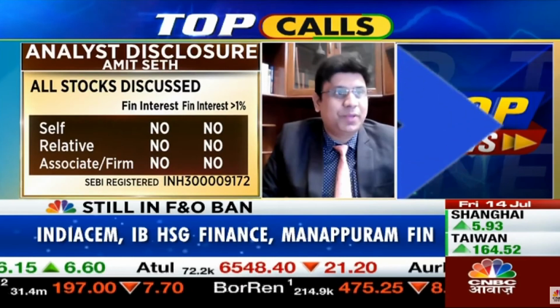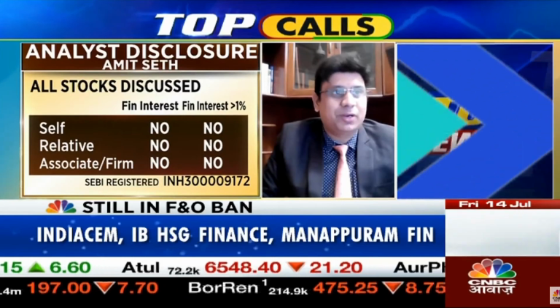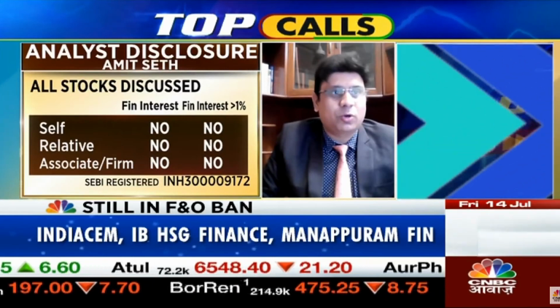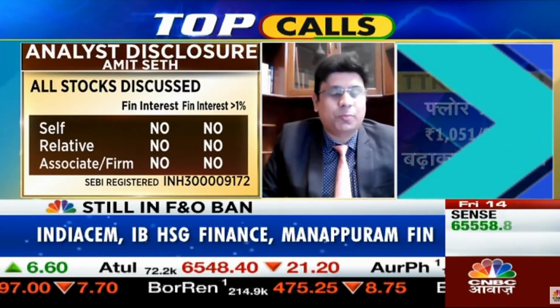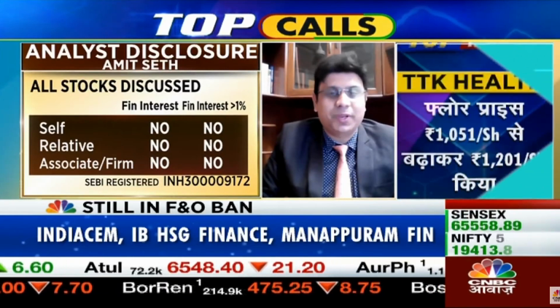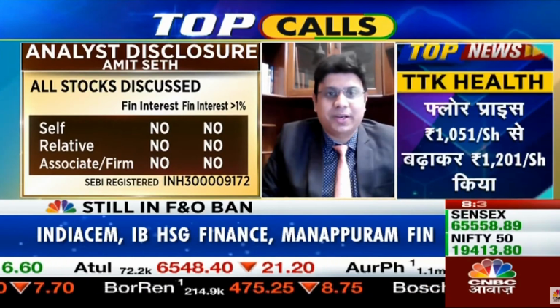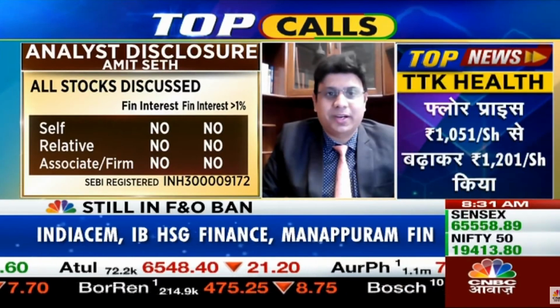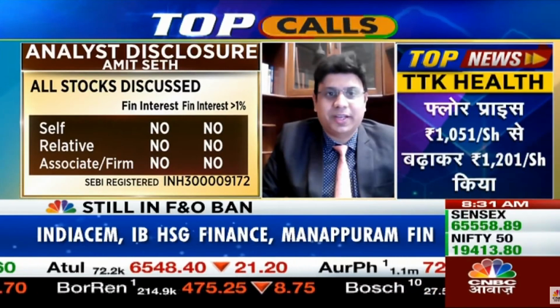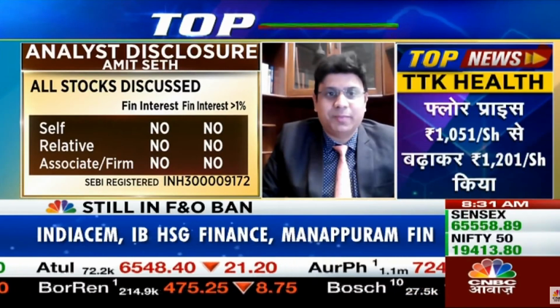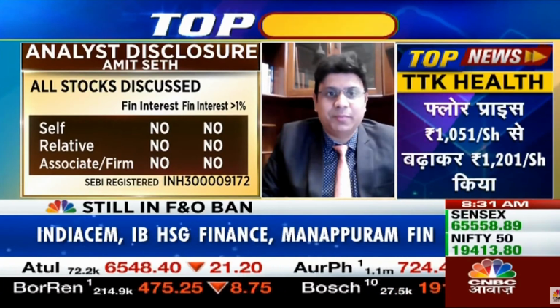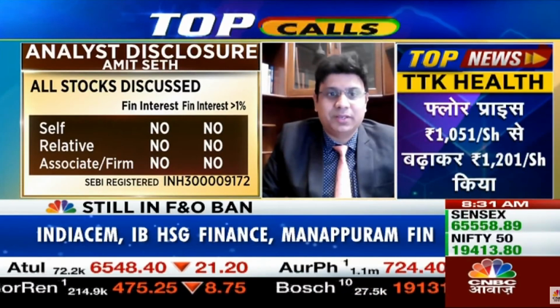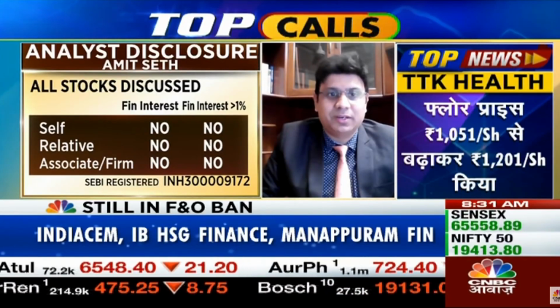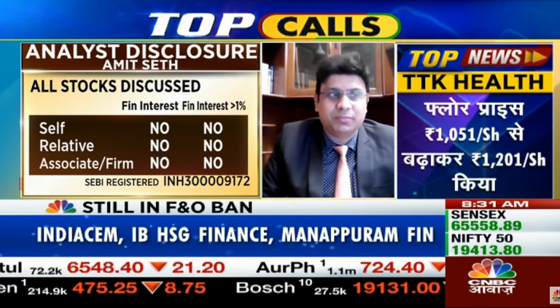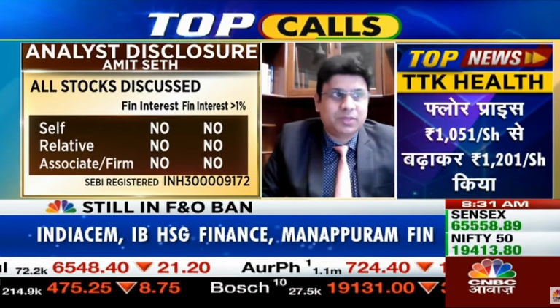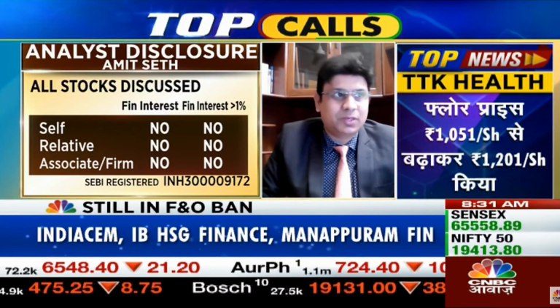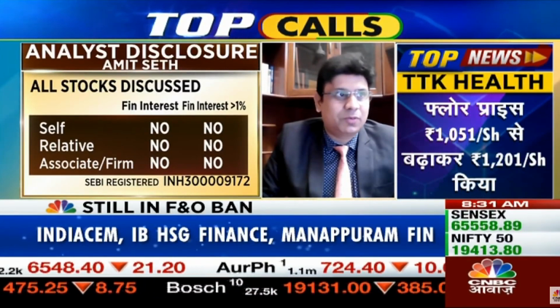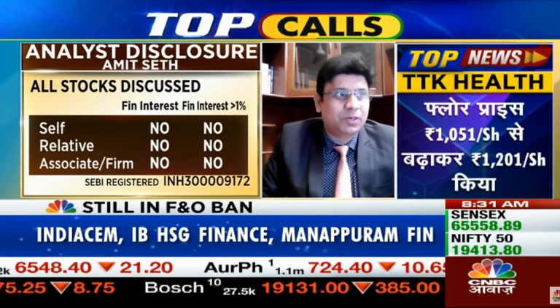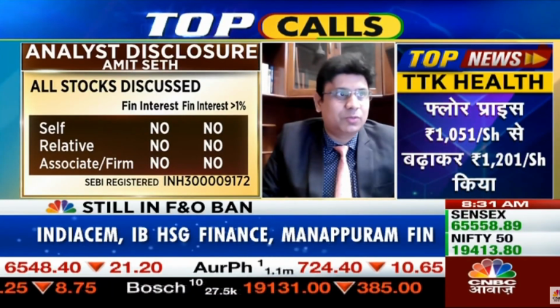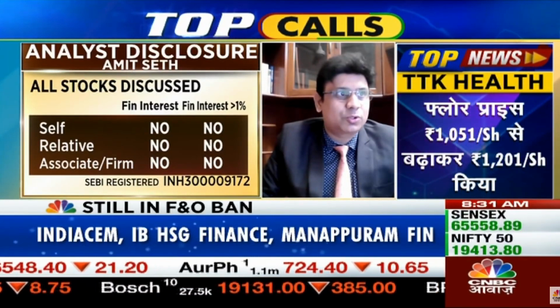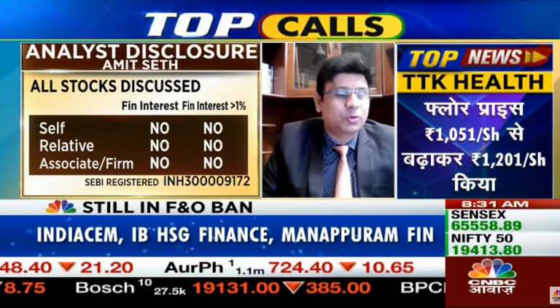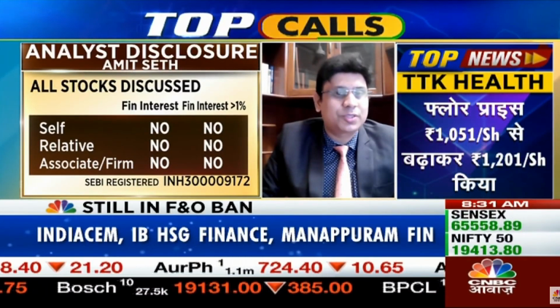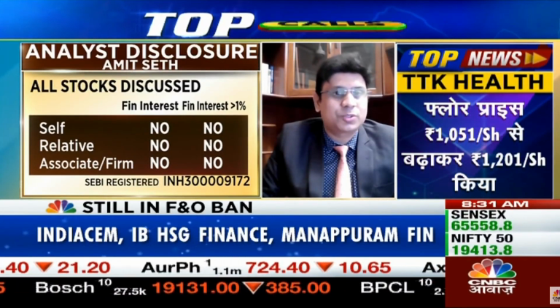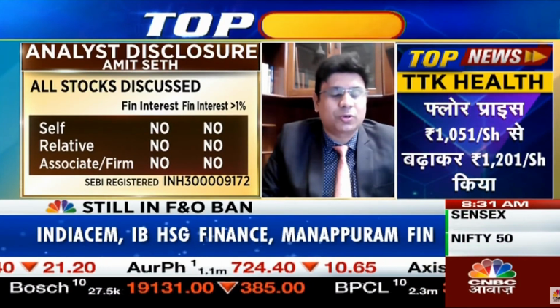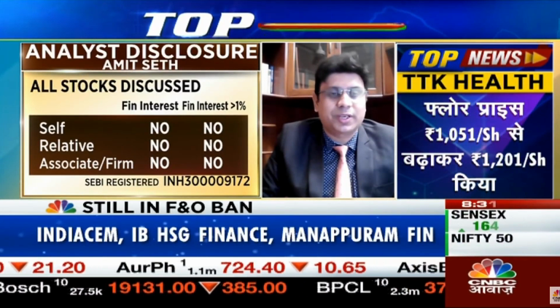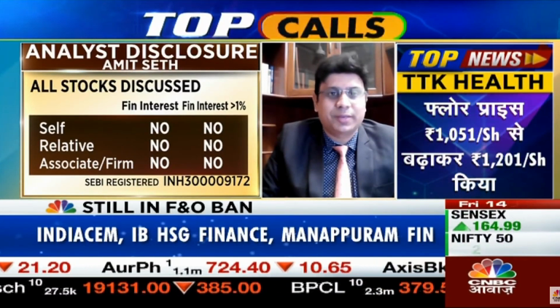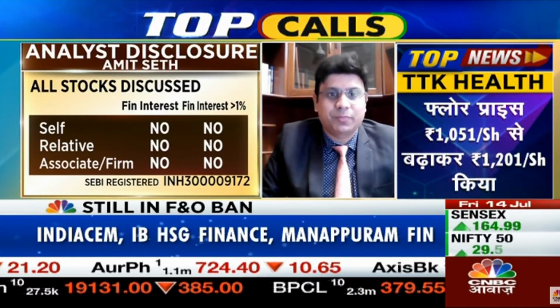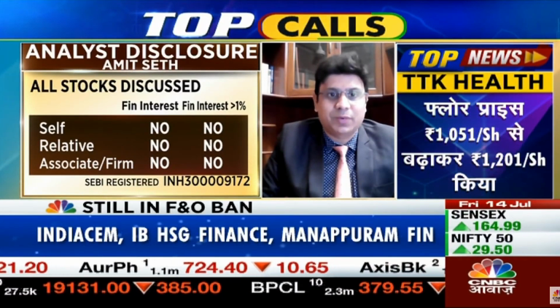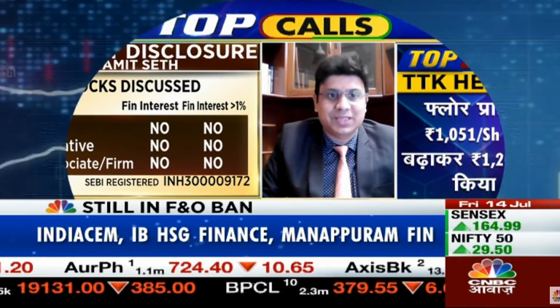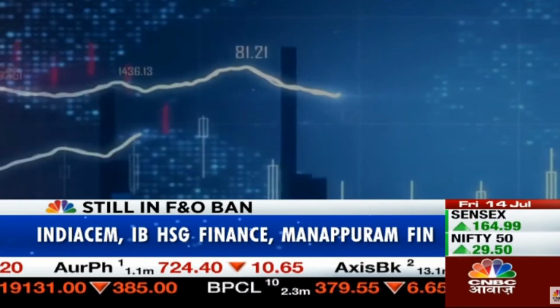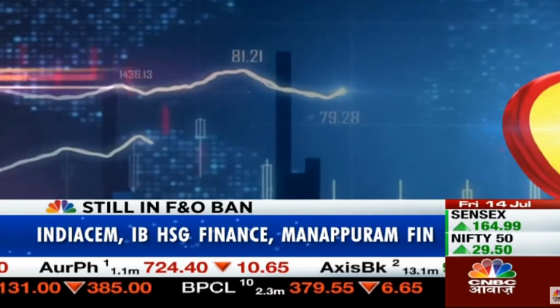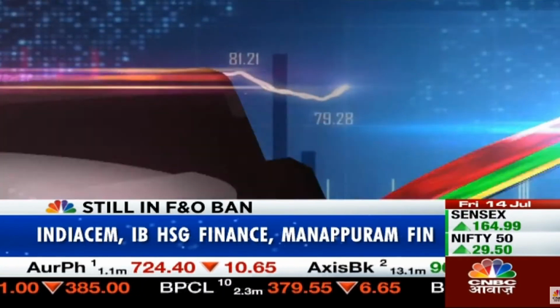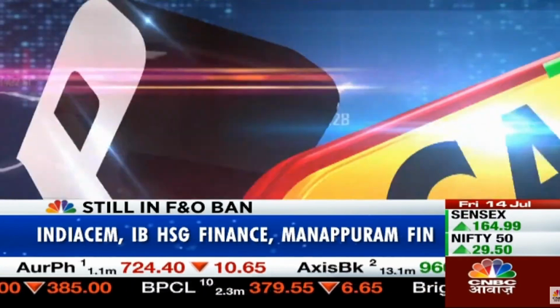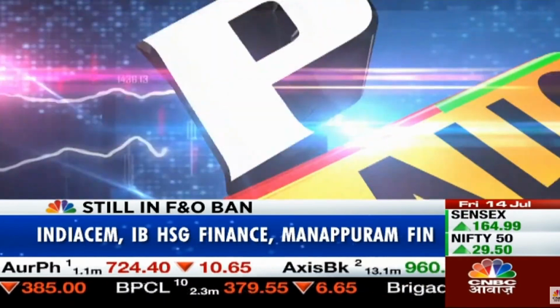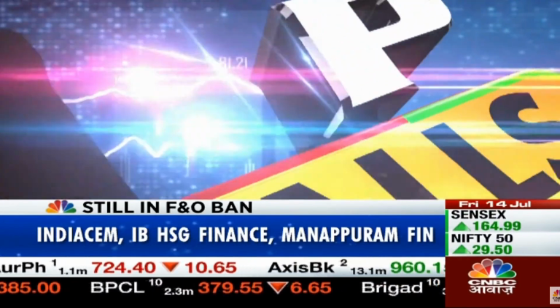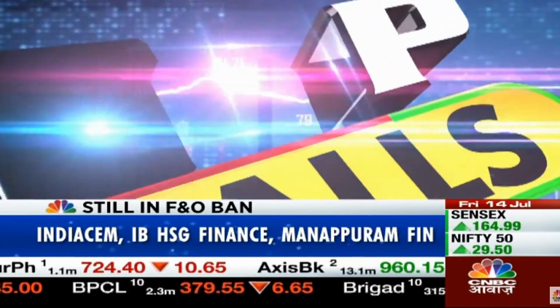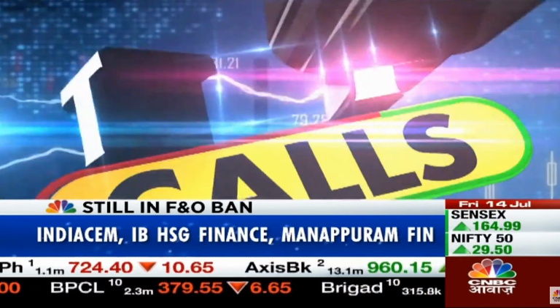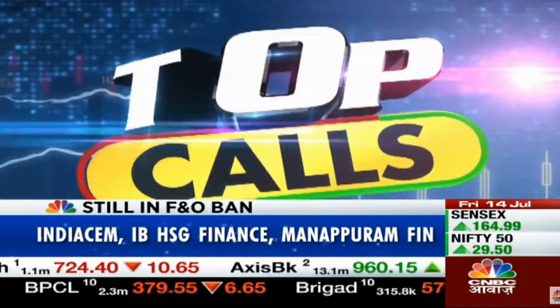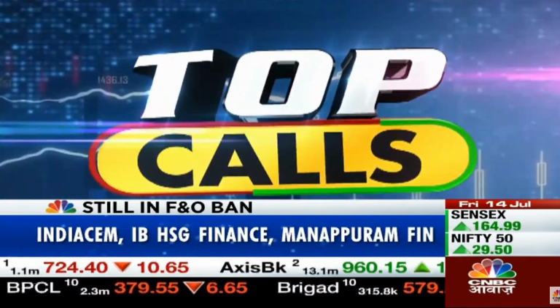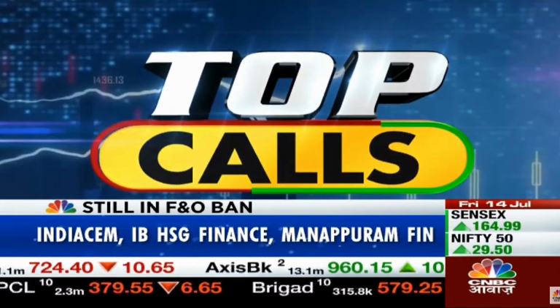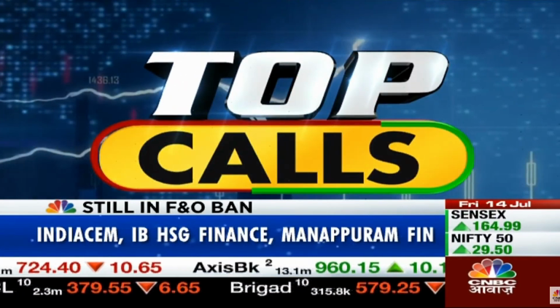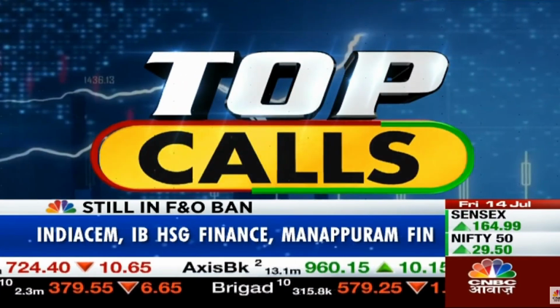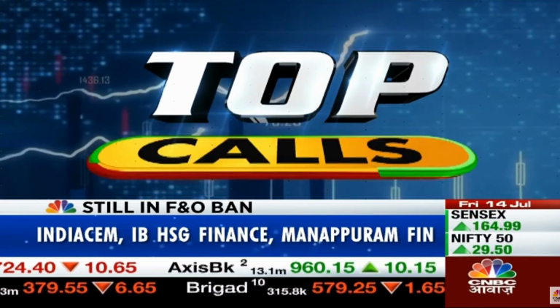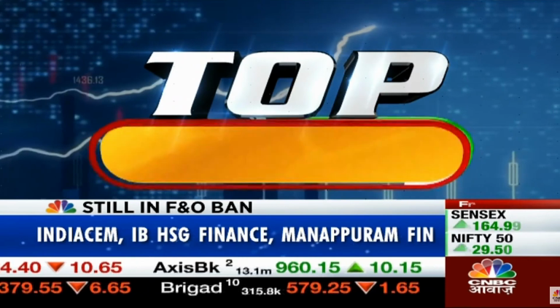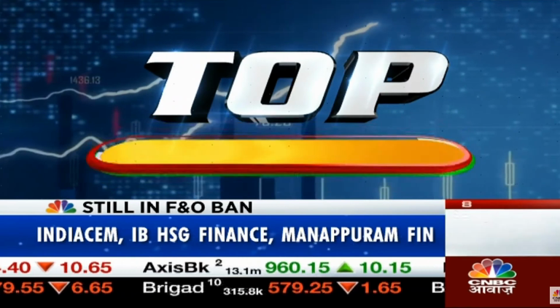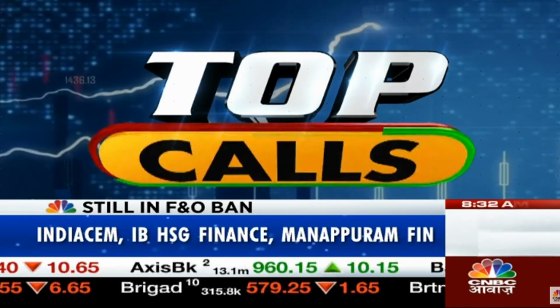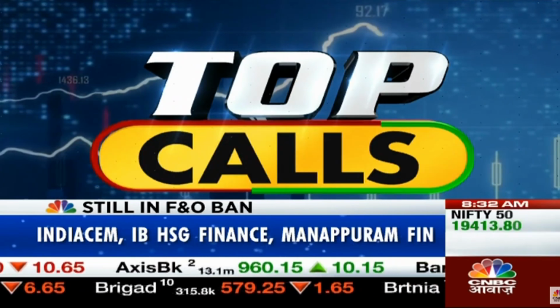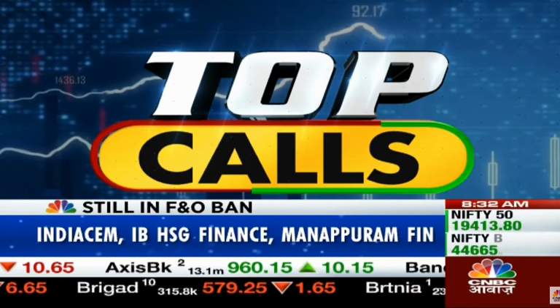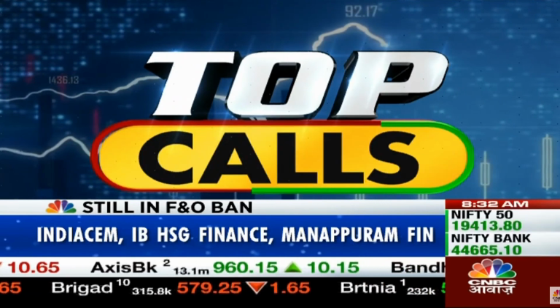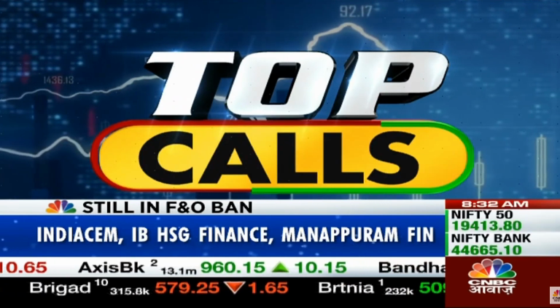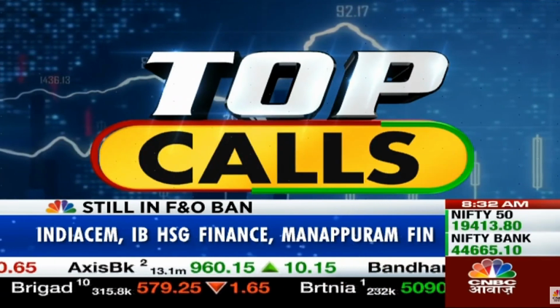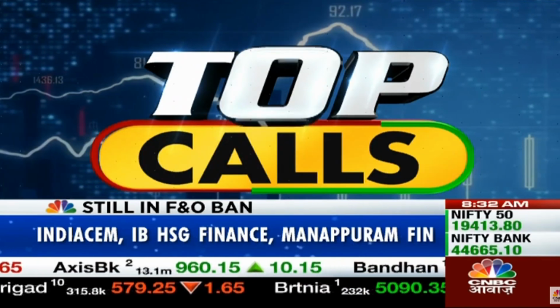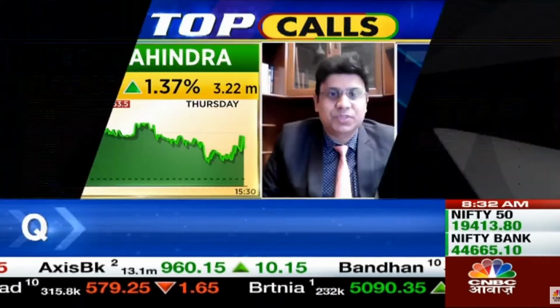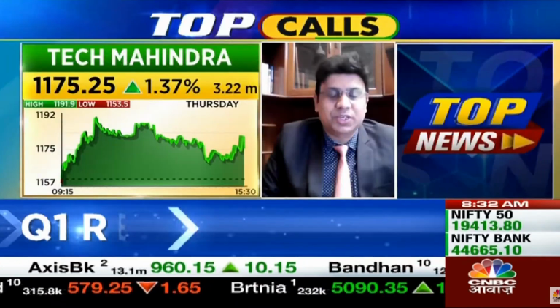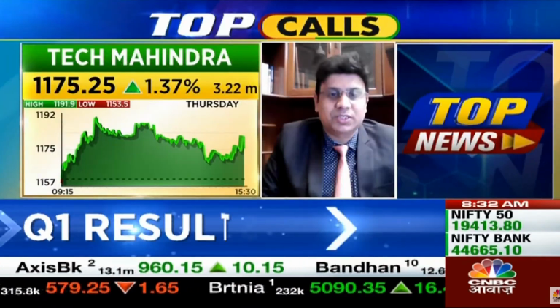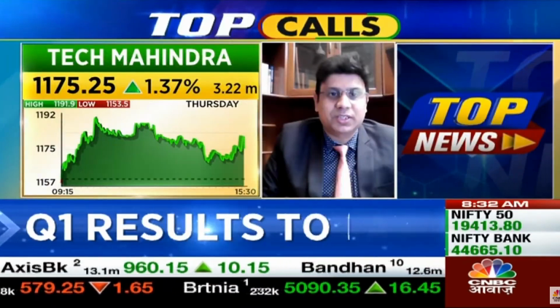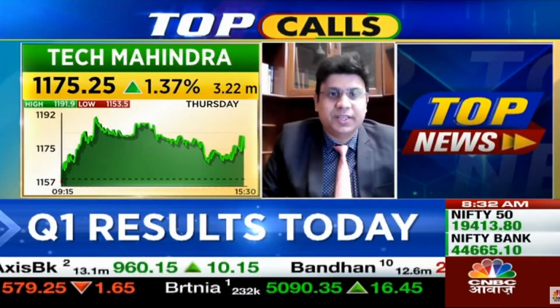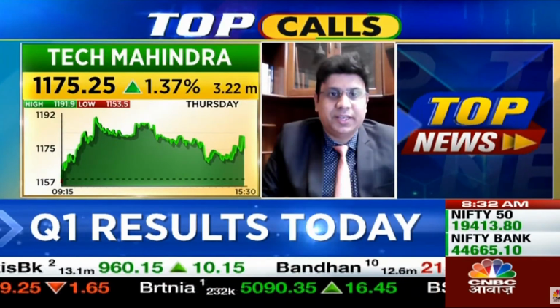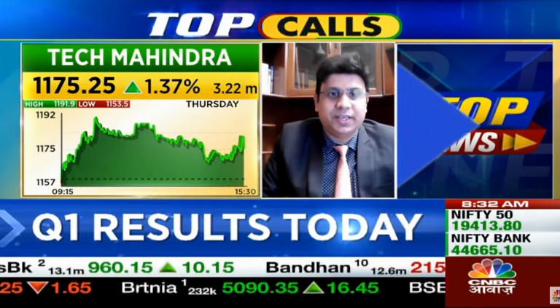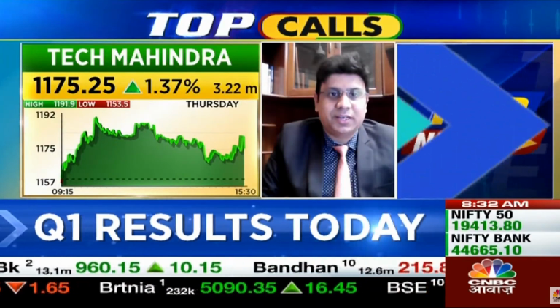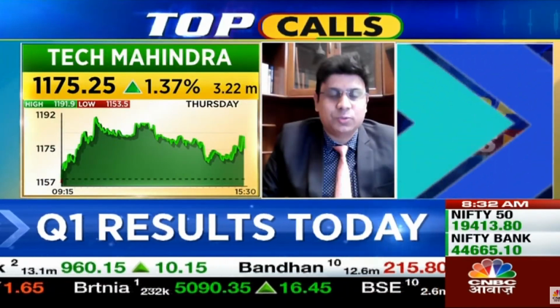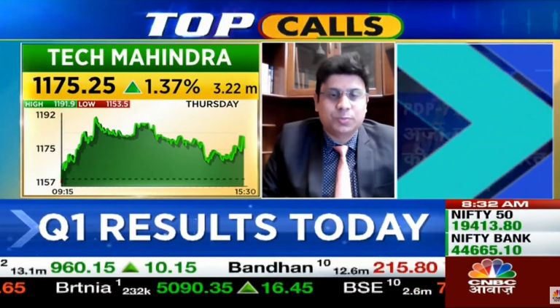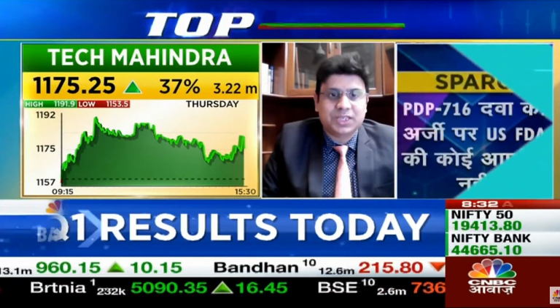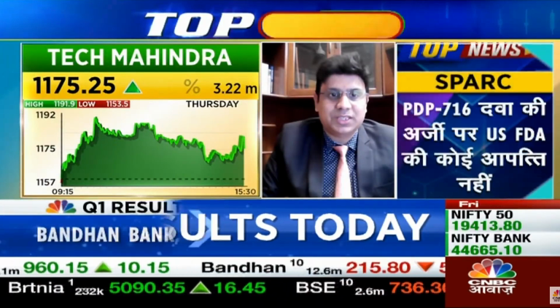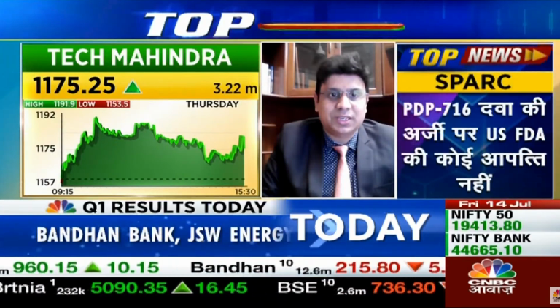My topic is Tech Mahindra. It's one of the strongest stocks in large-cap IT. If we look at Tech Mahindra's structure, it was about 1150-6.